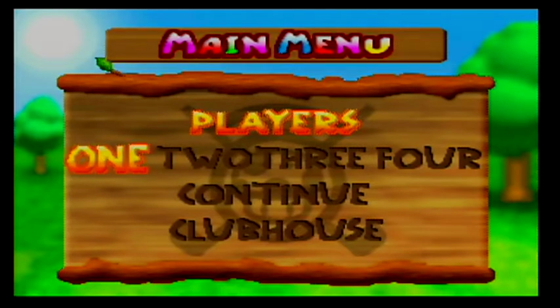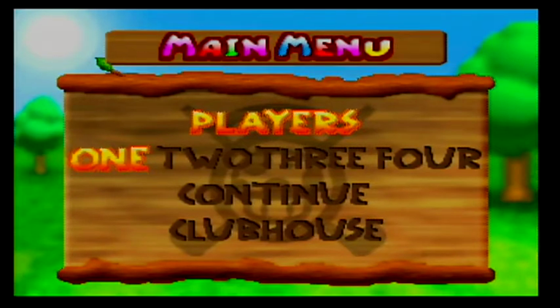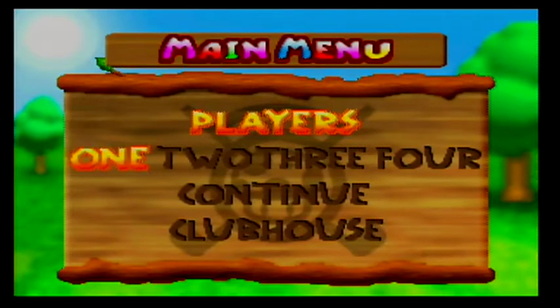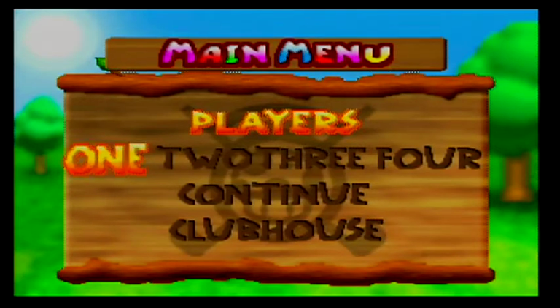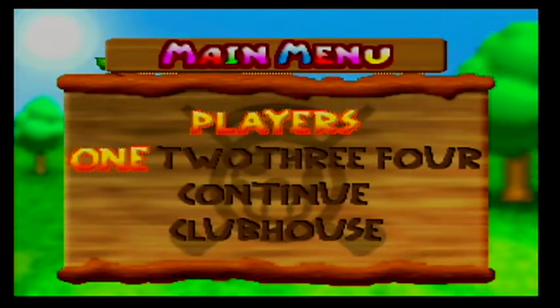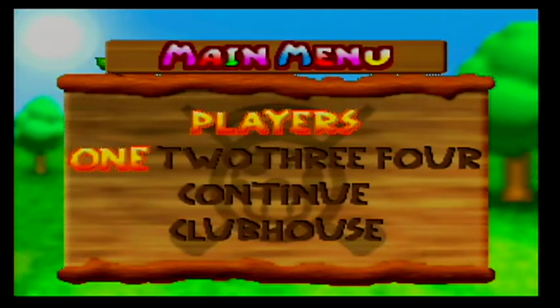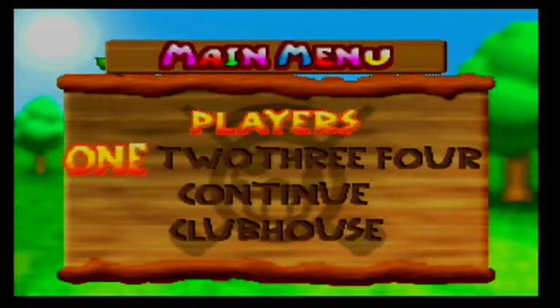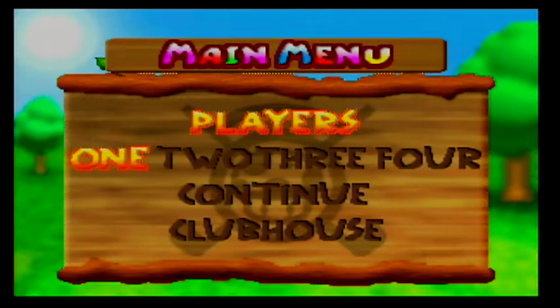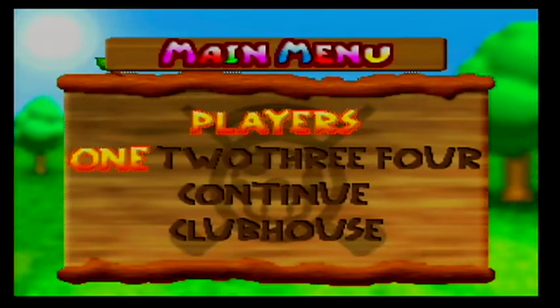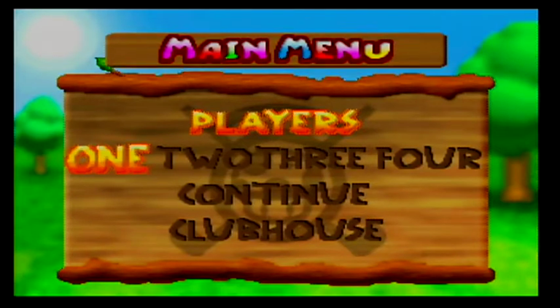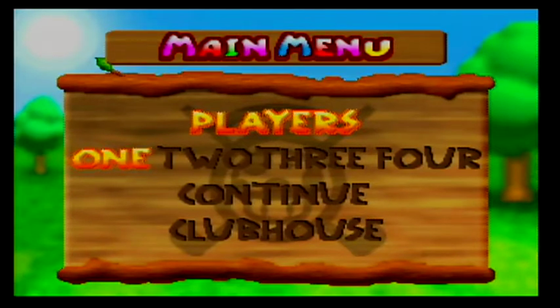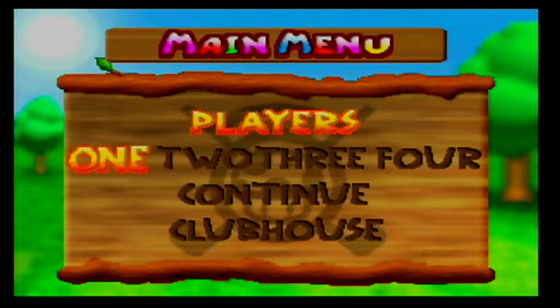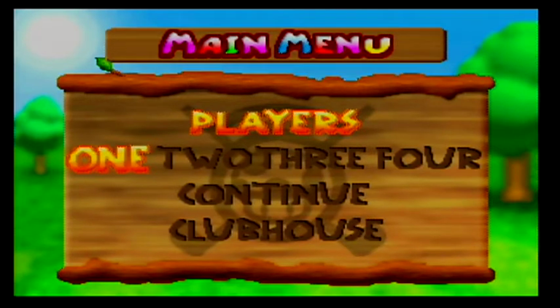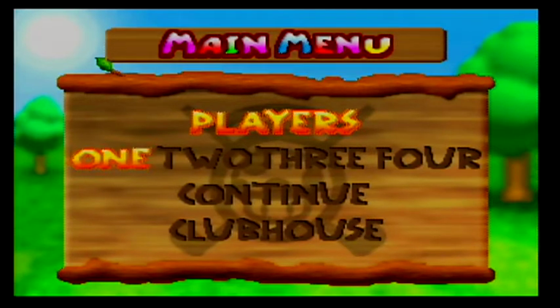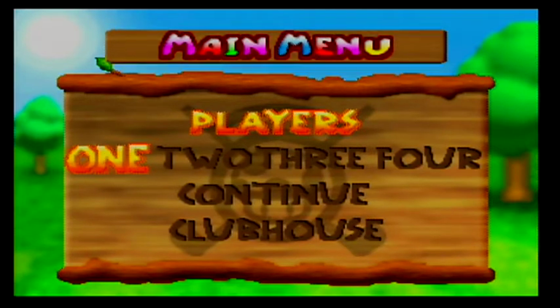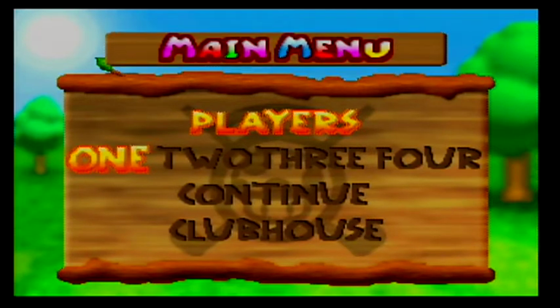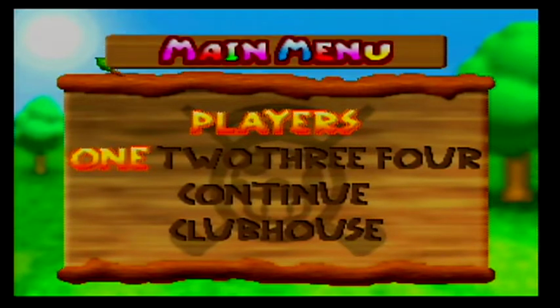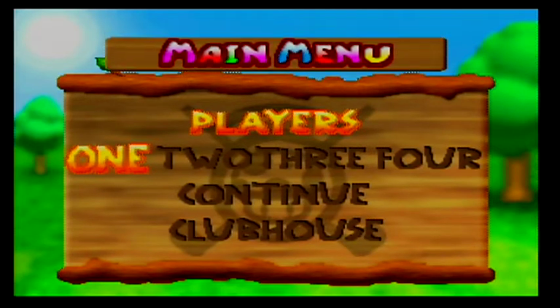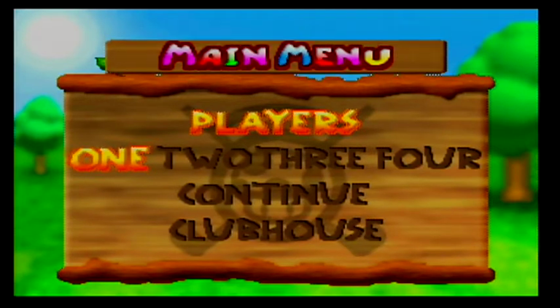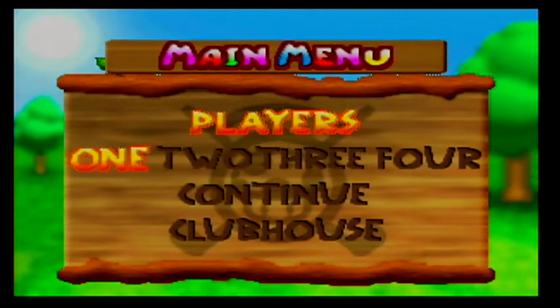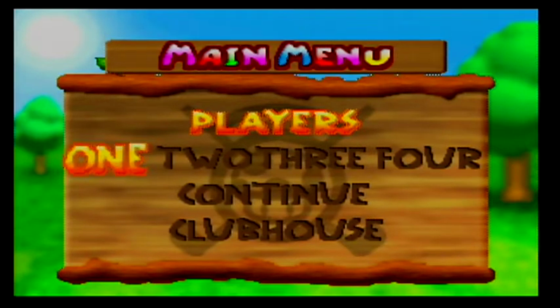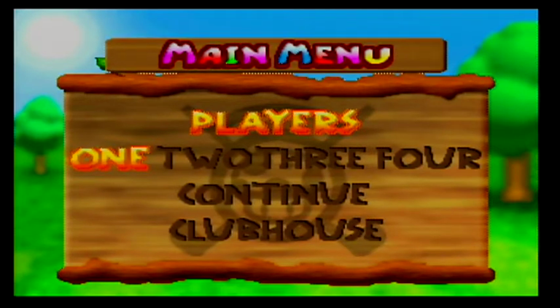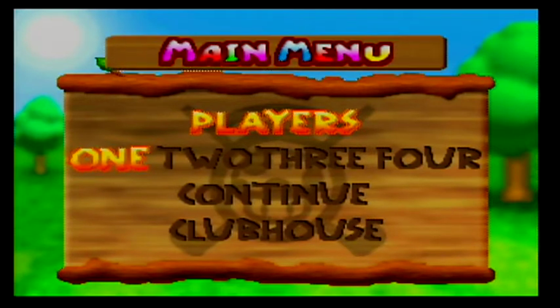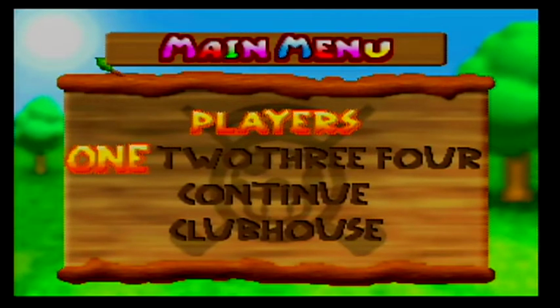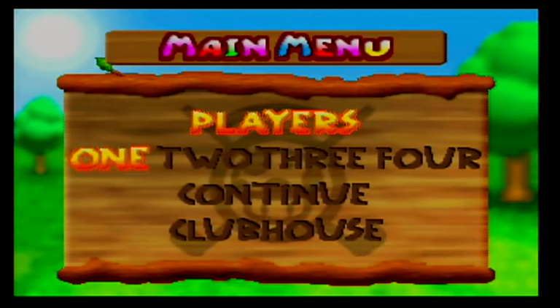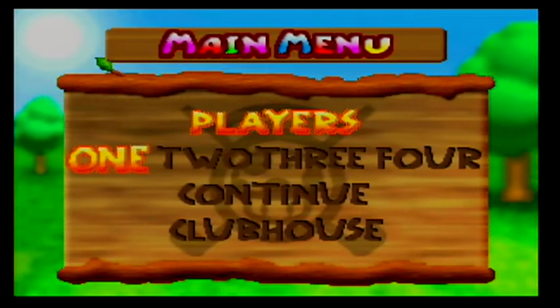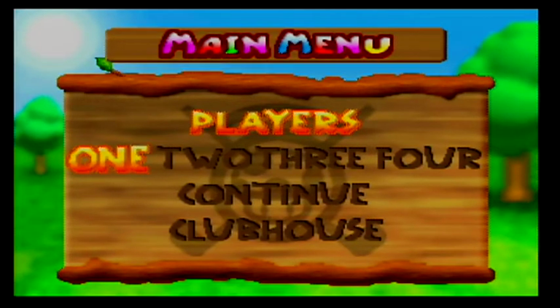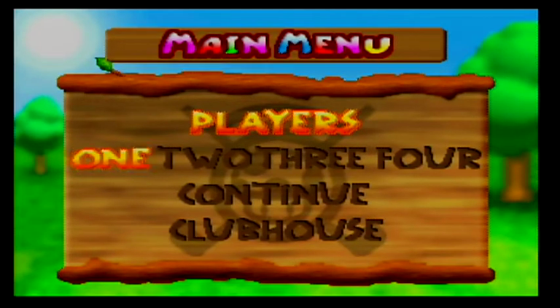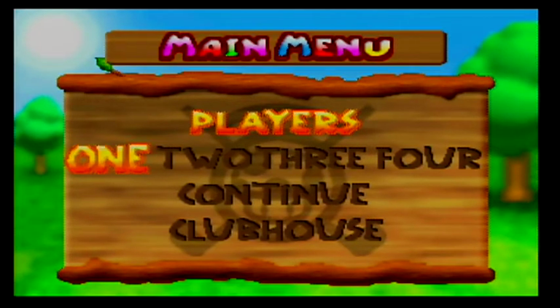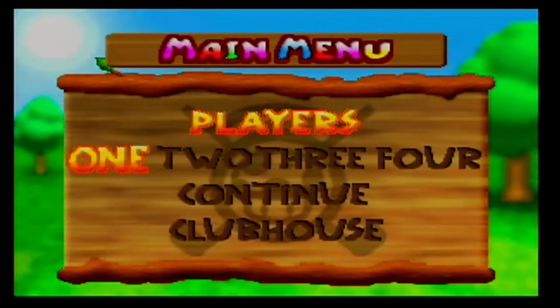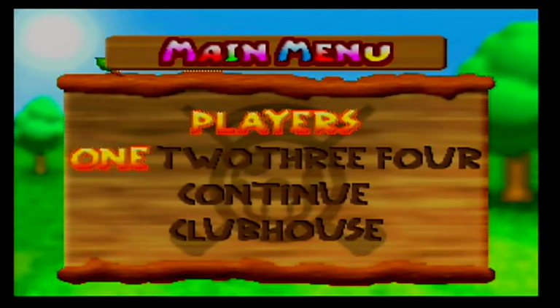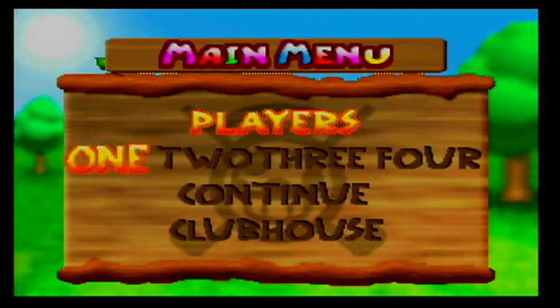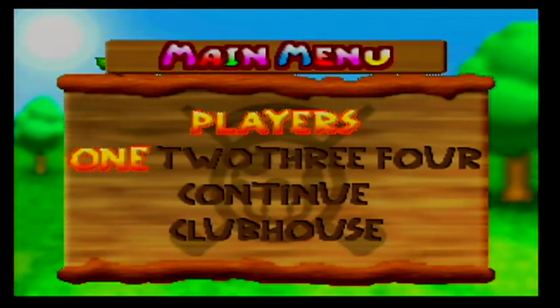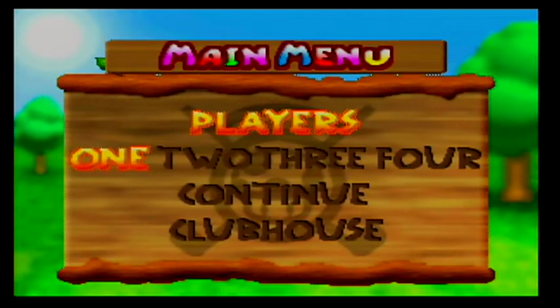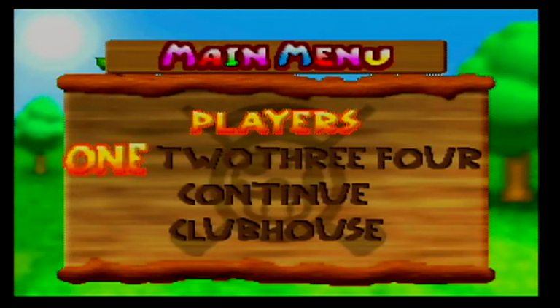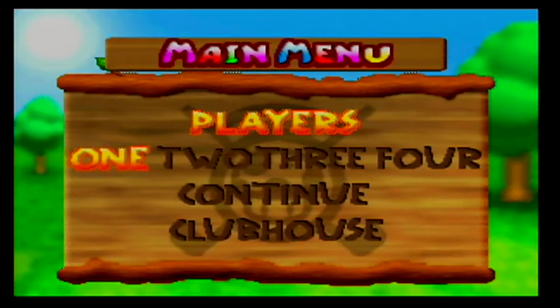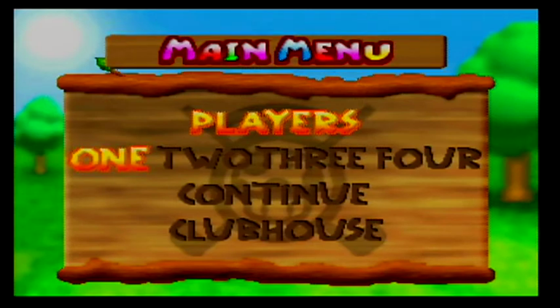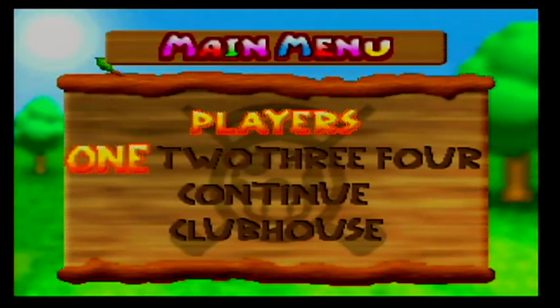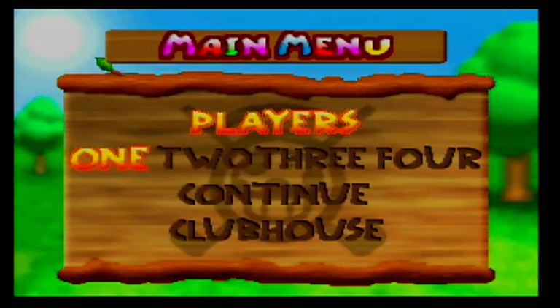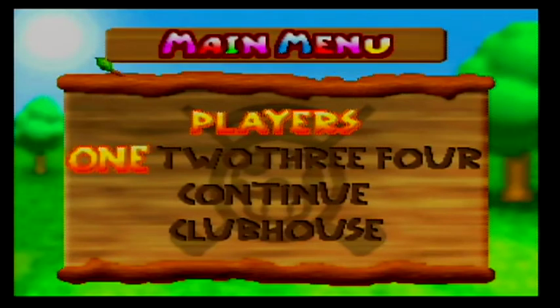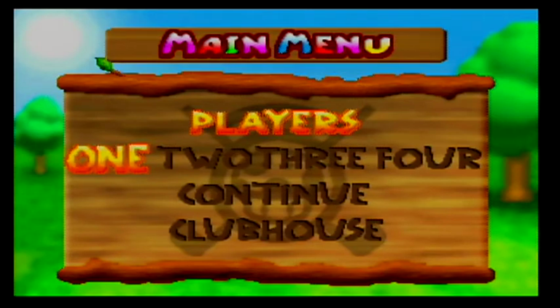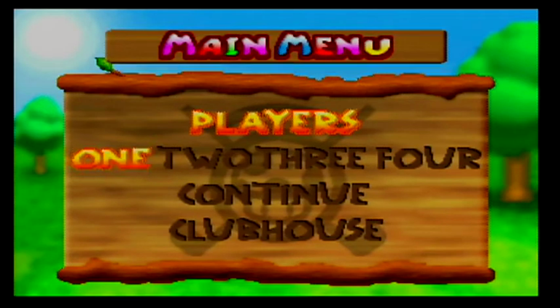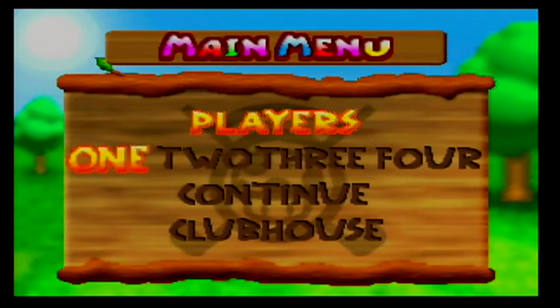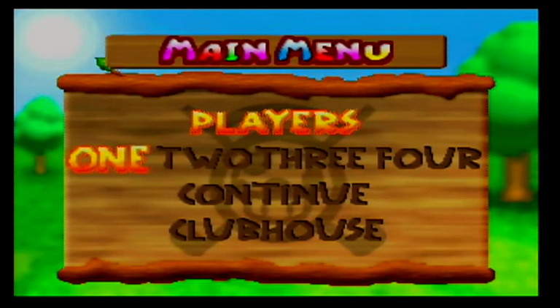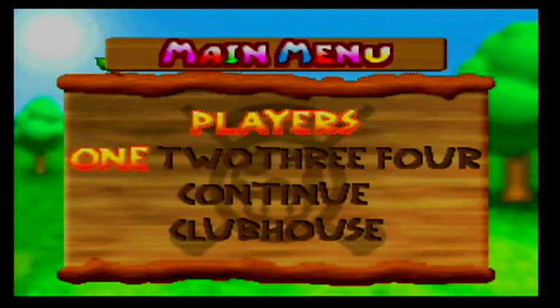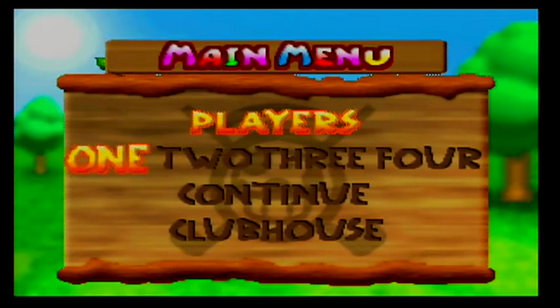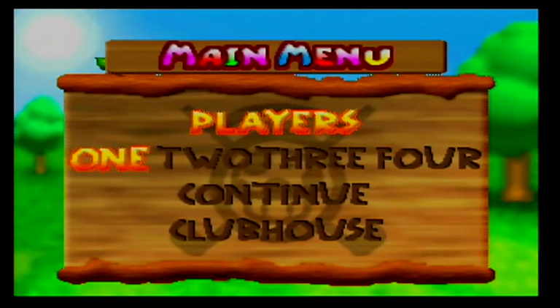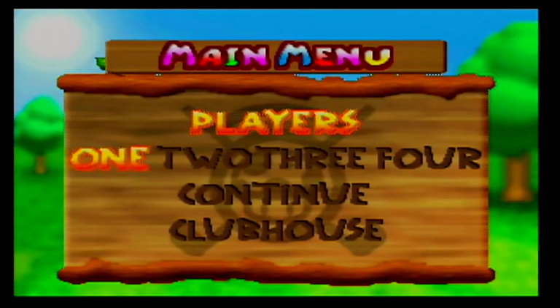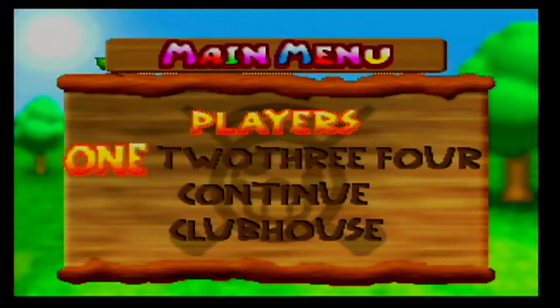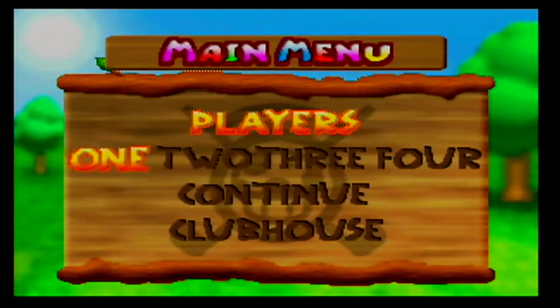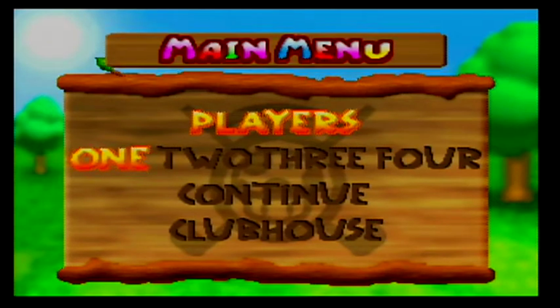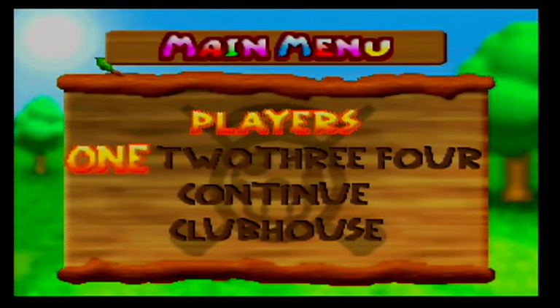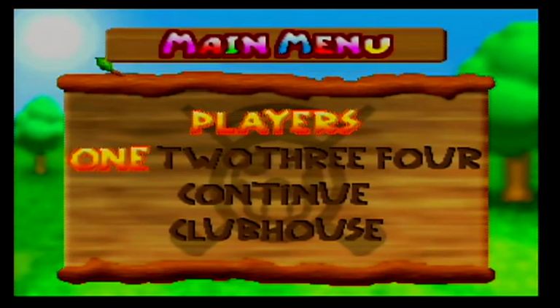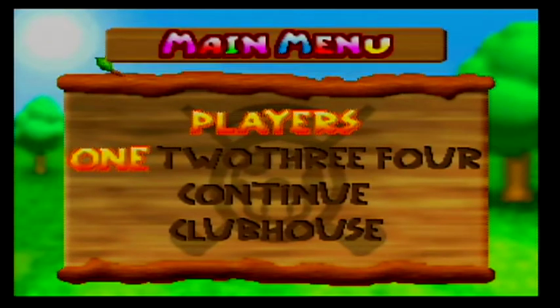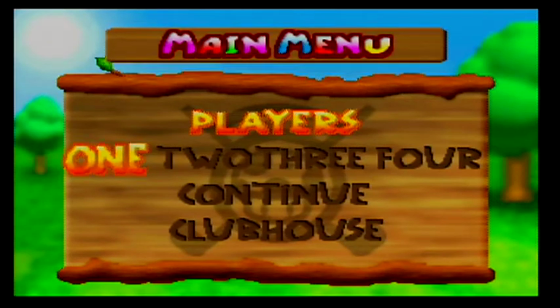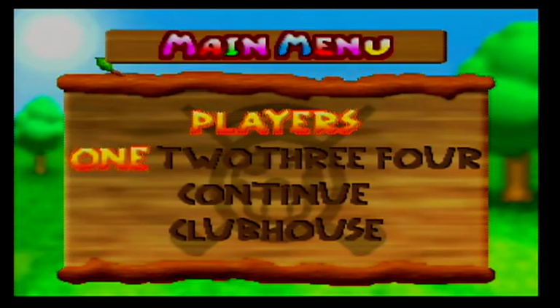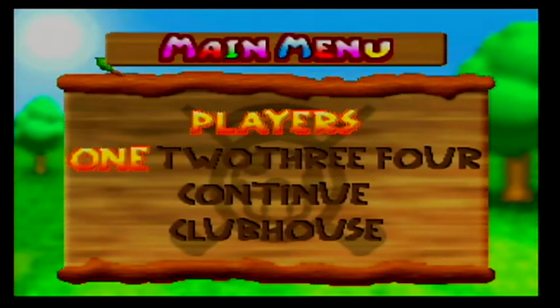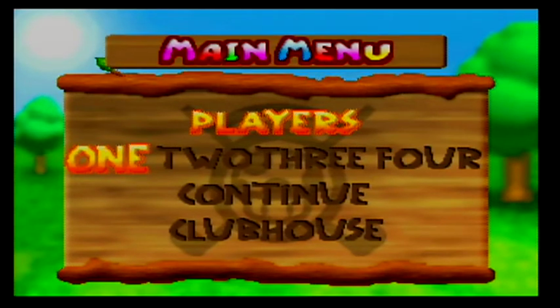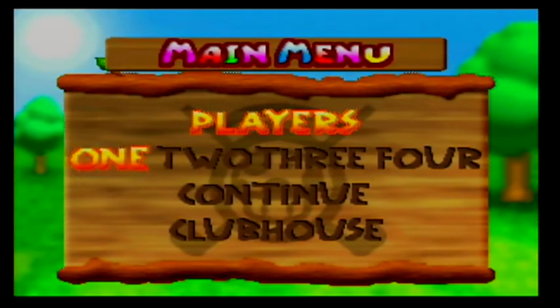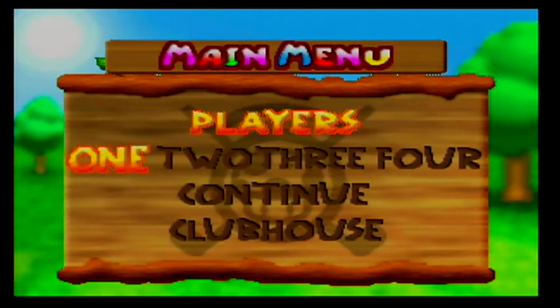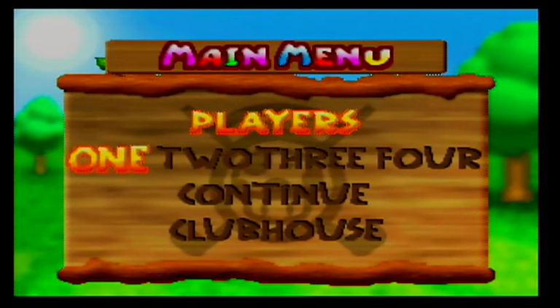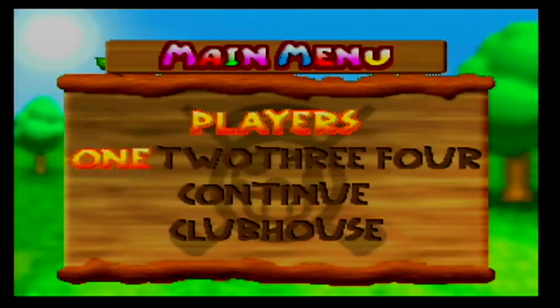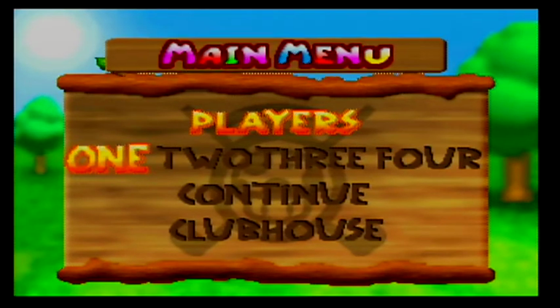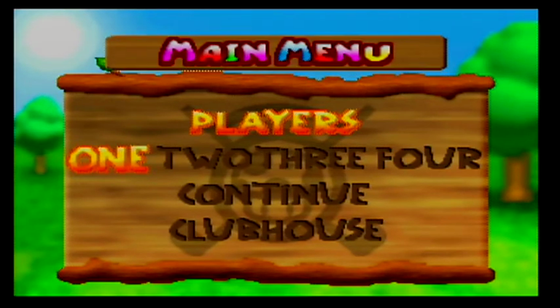Good evening ladies and gentlemen, this is MellowMathTeacher, here for part 2 of Let's Play Mario Golf.